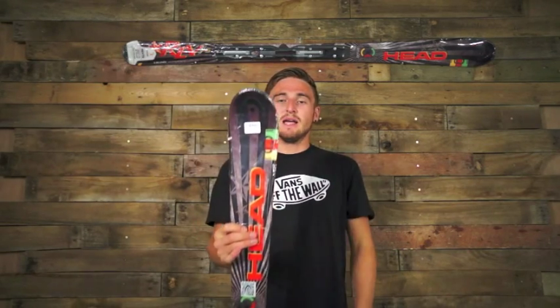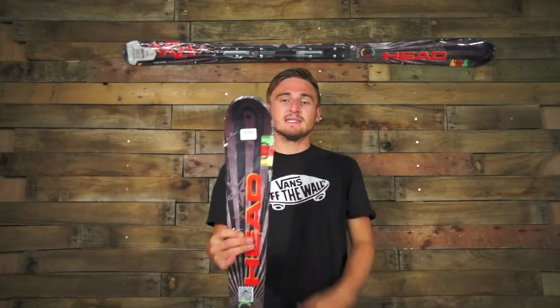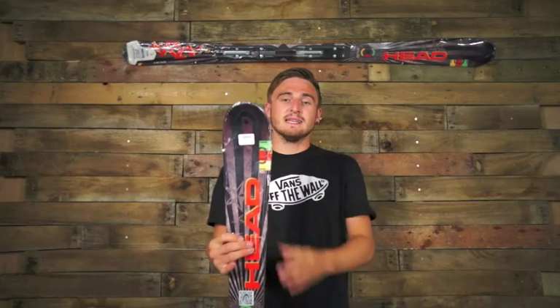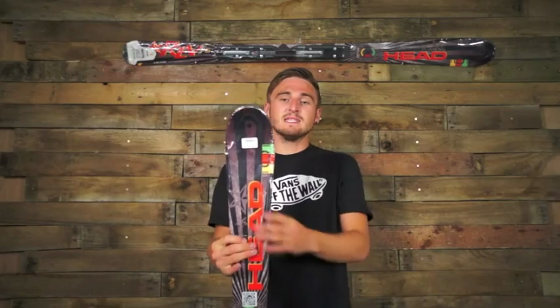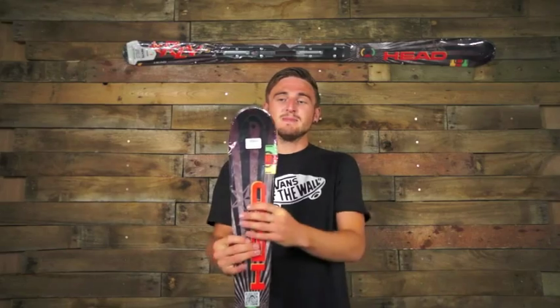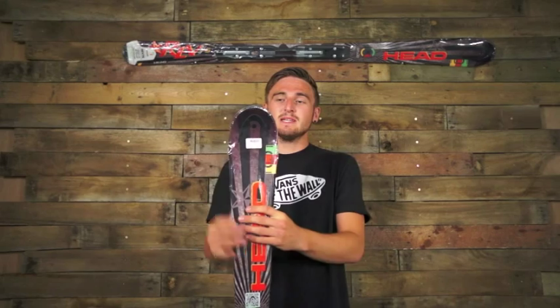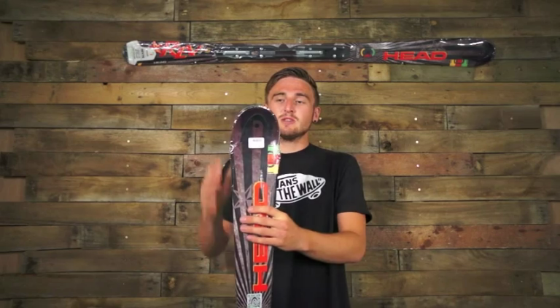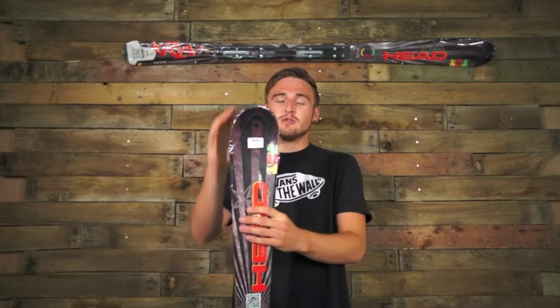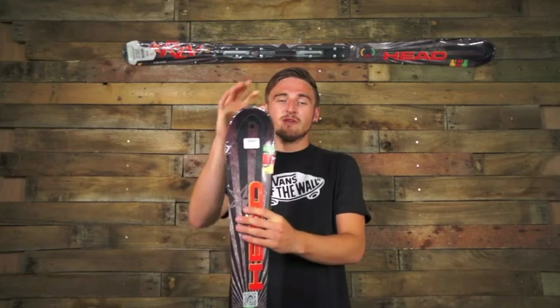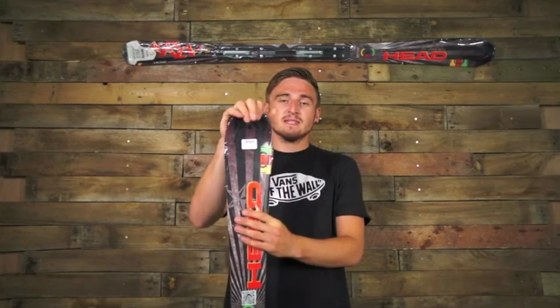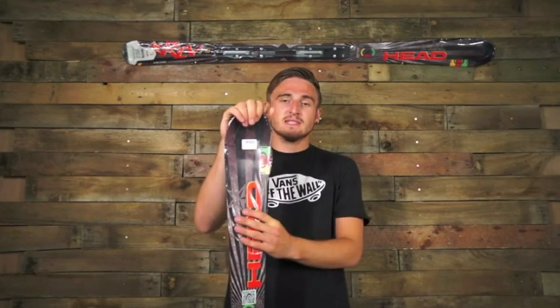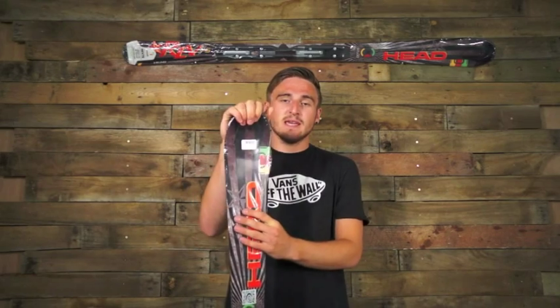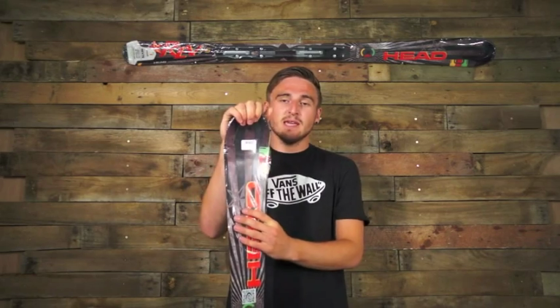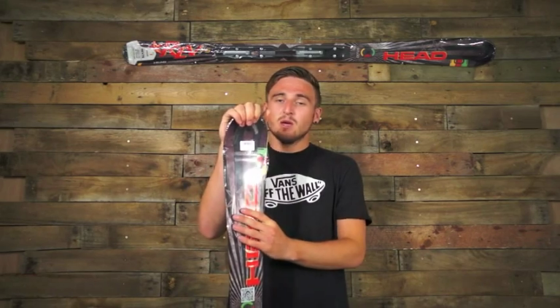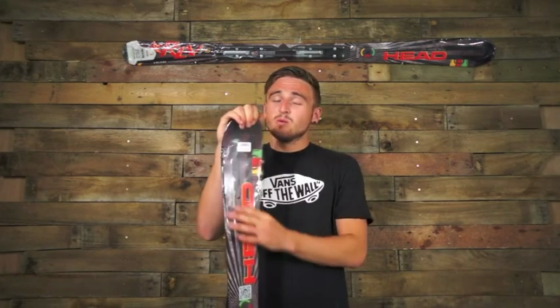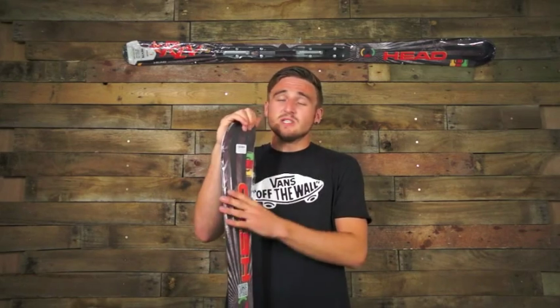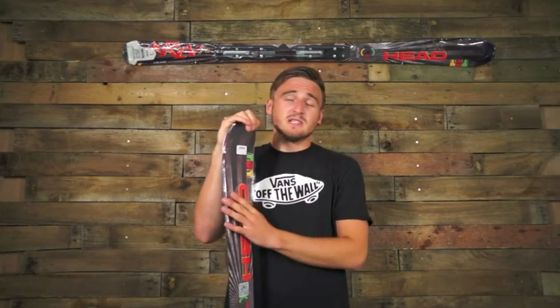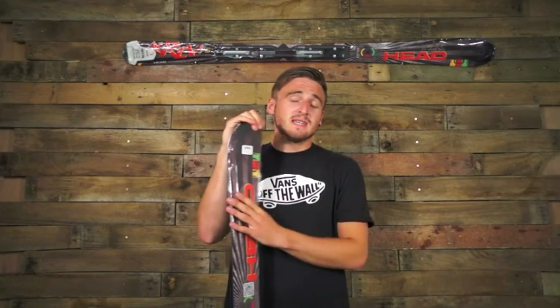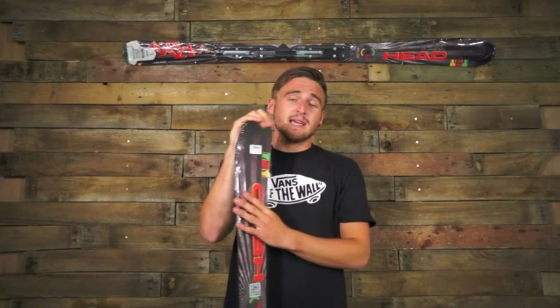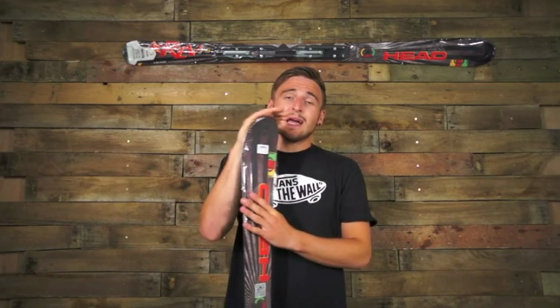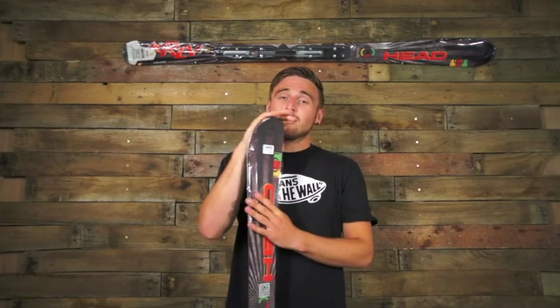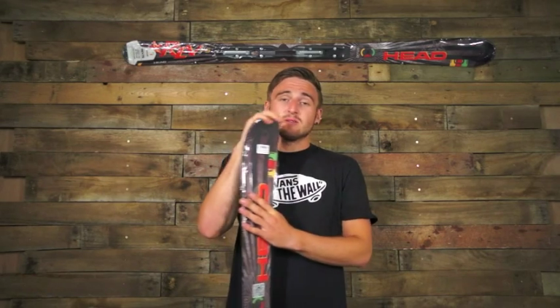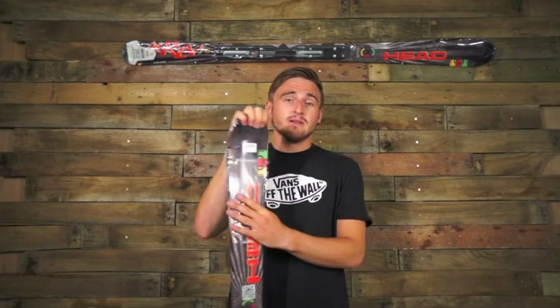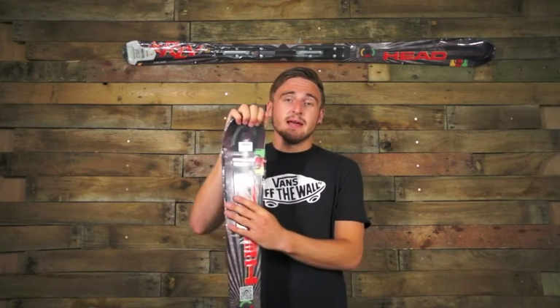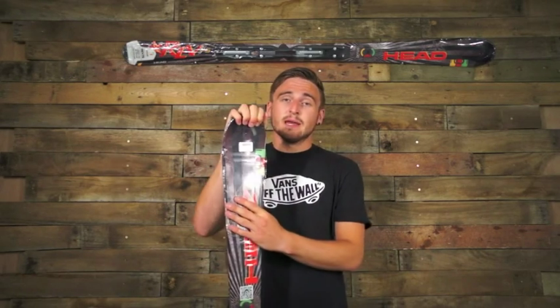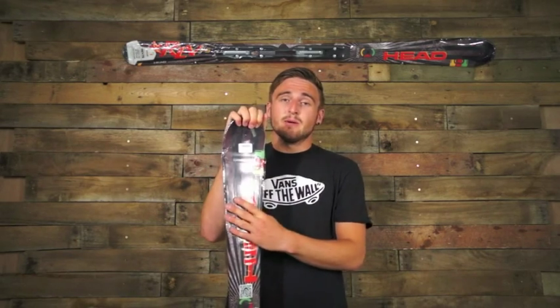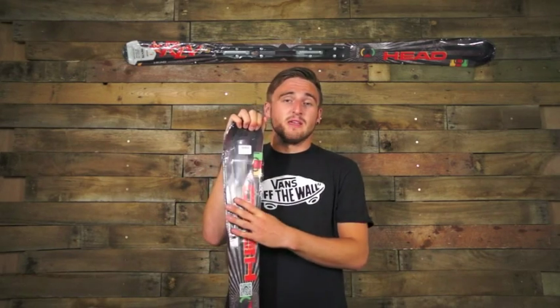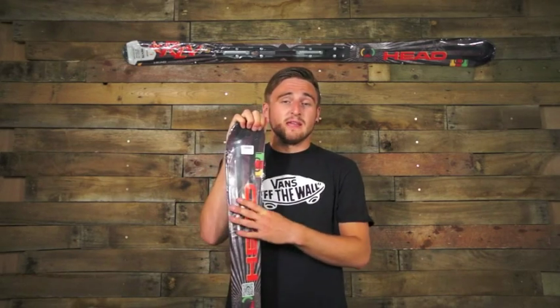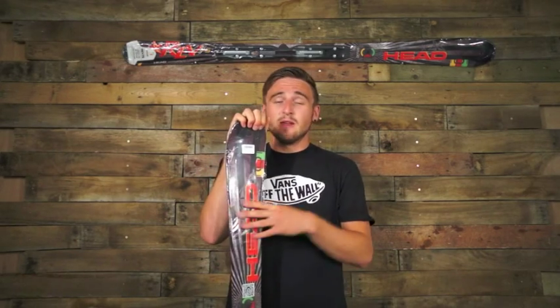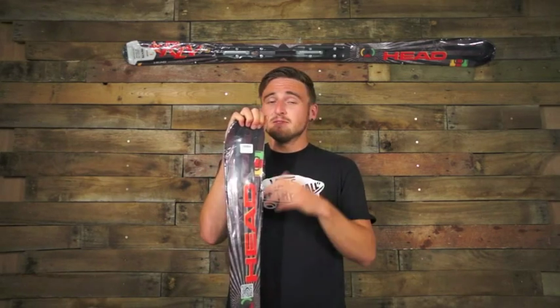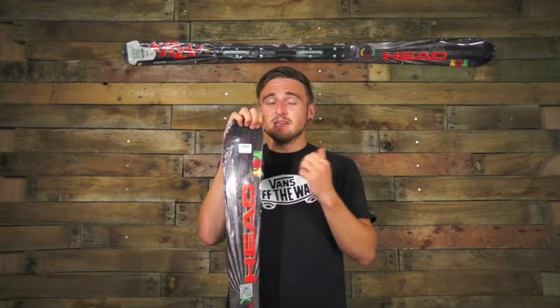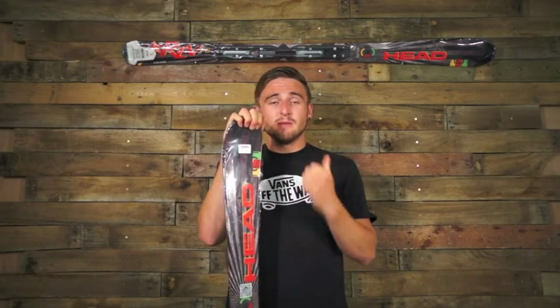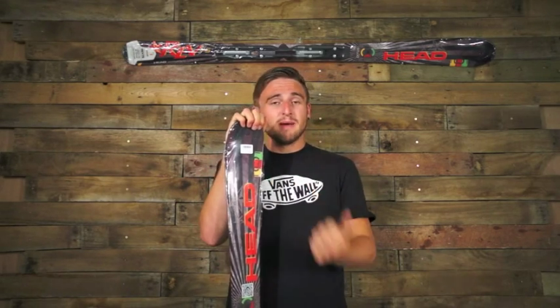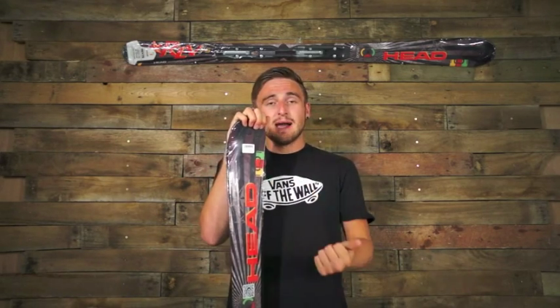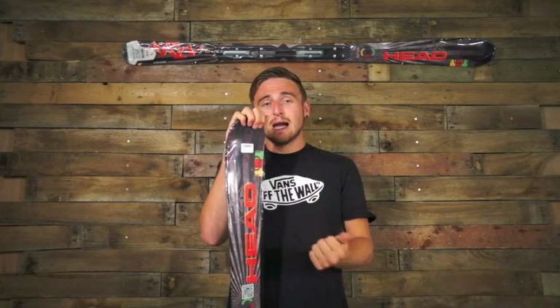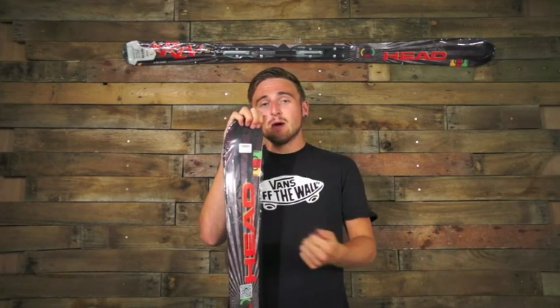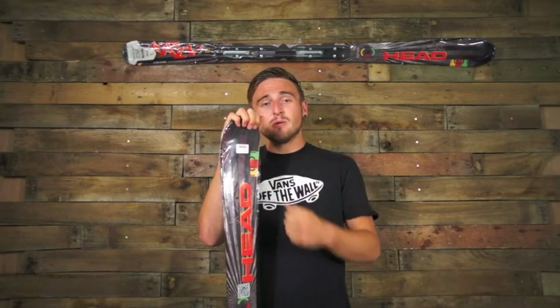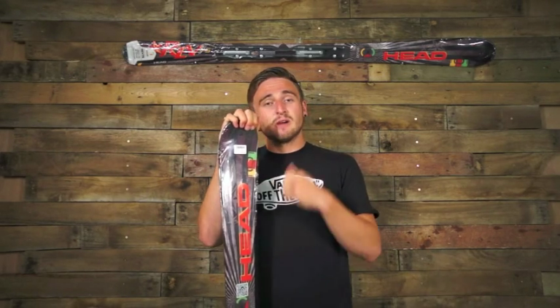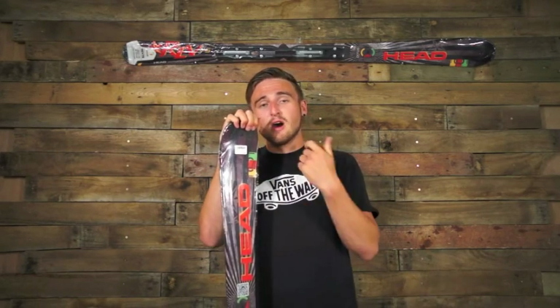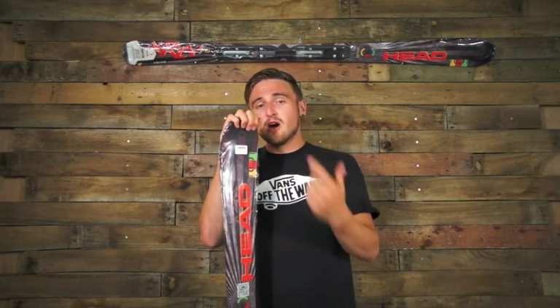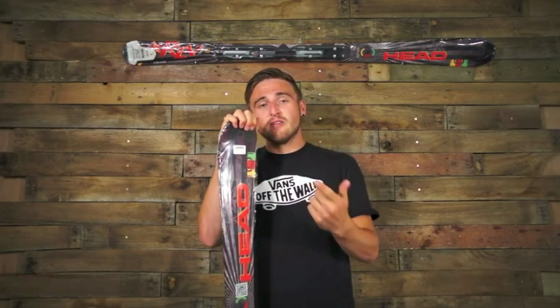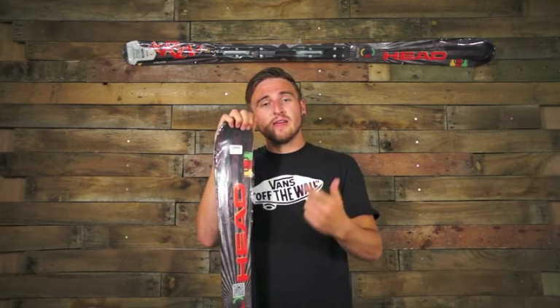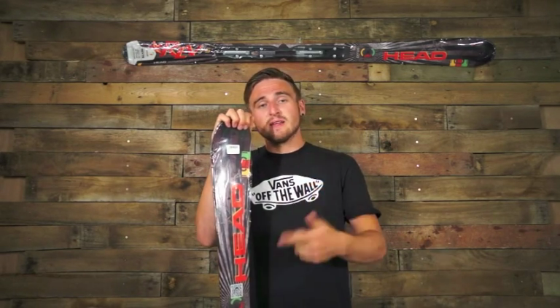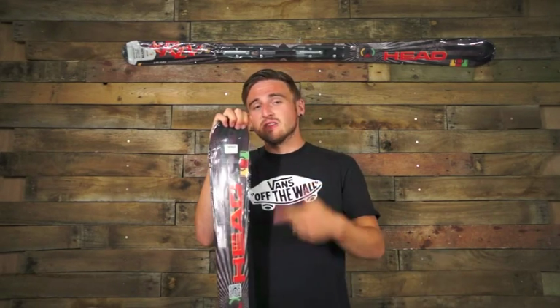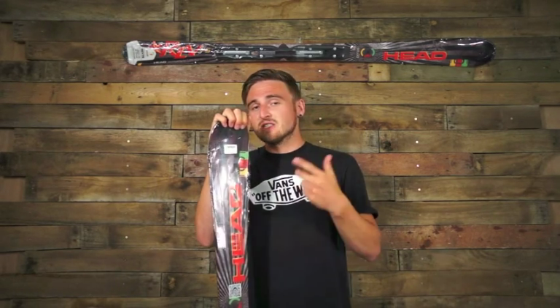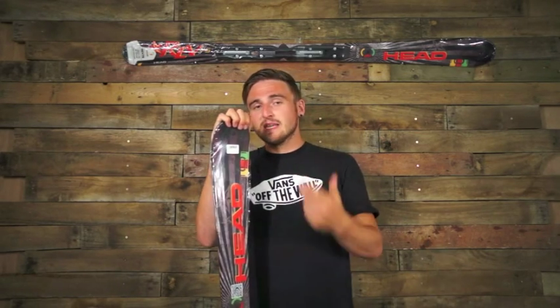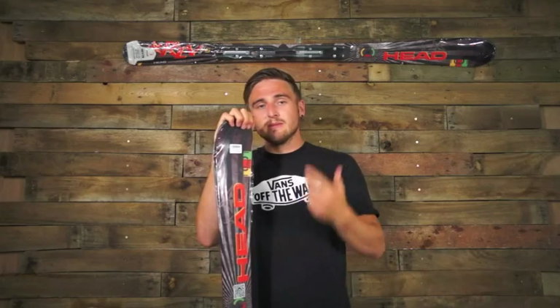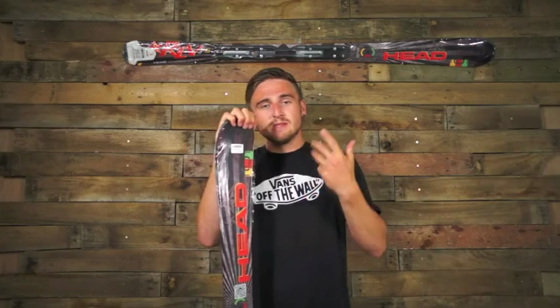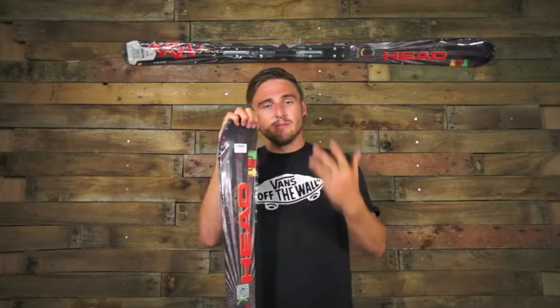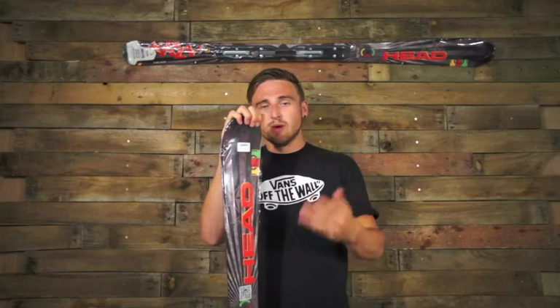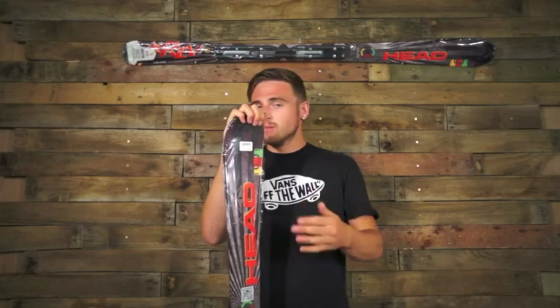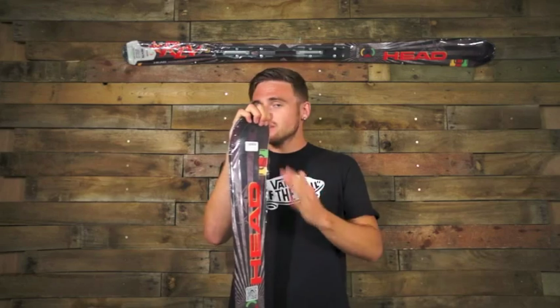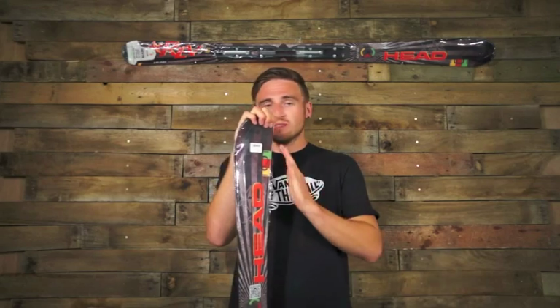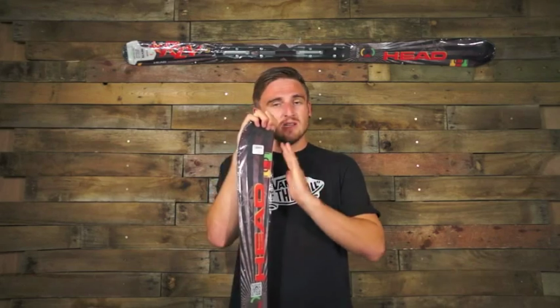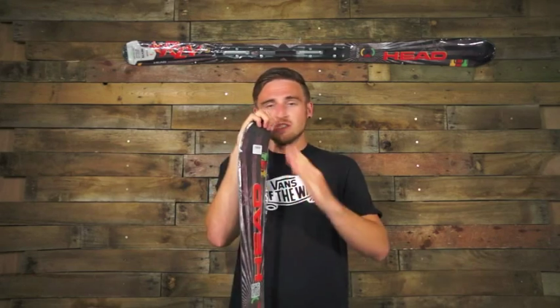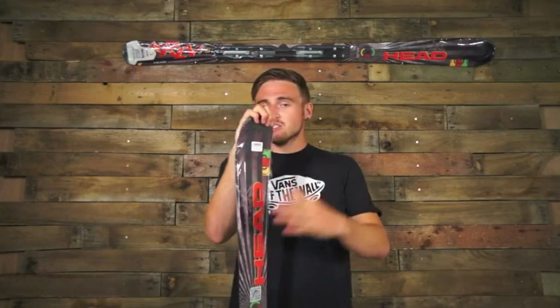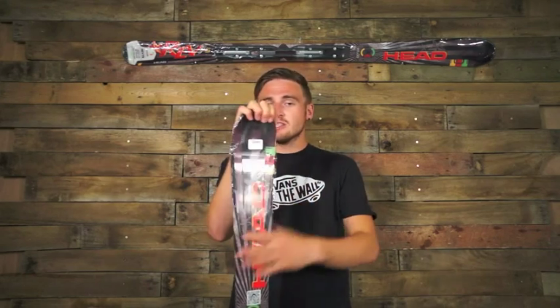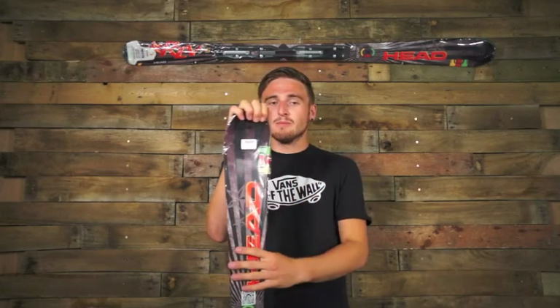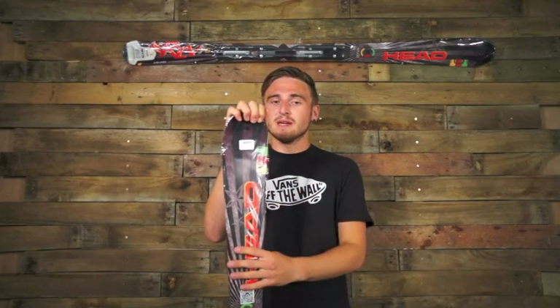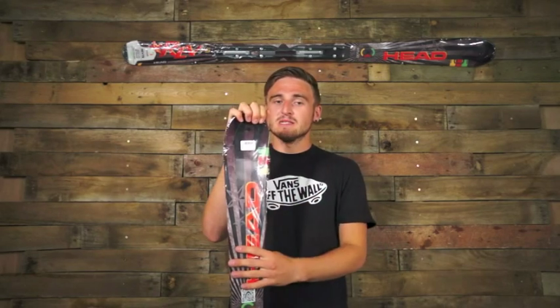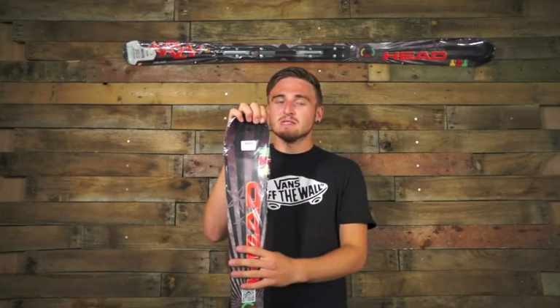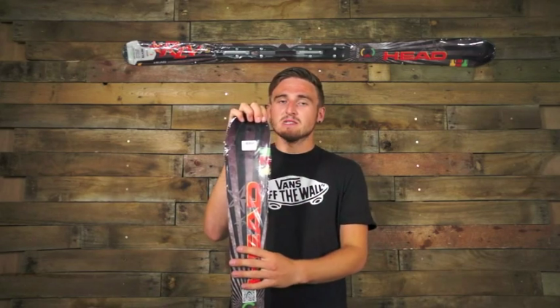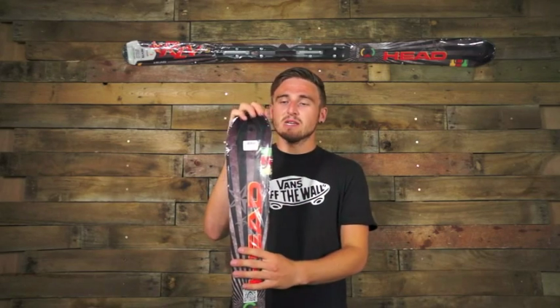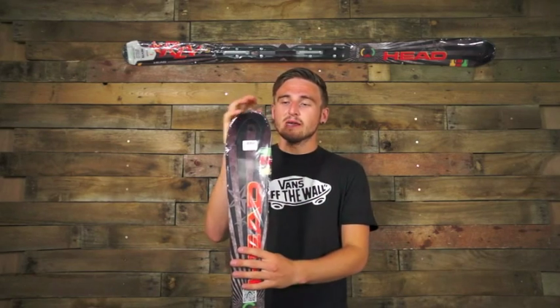It's an intermediate to advanced ski which you can take absolutely anywhere. It loves it in the pow, carving, the steeps and the bumps — it's just an amazing ski.